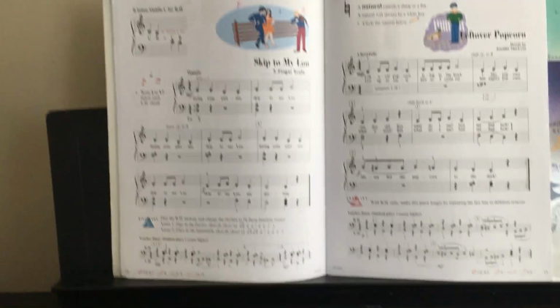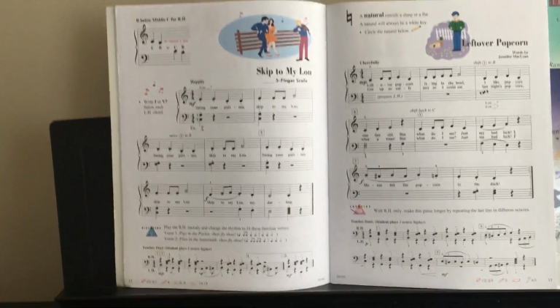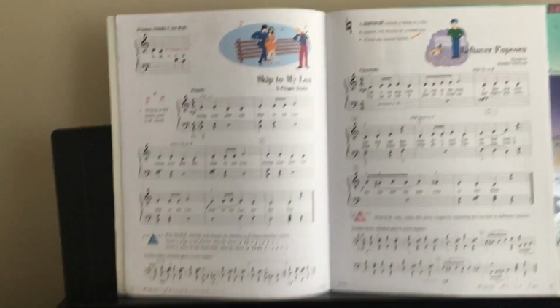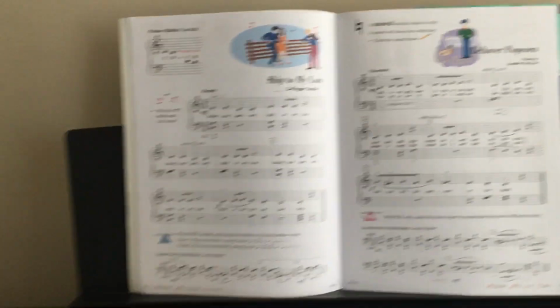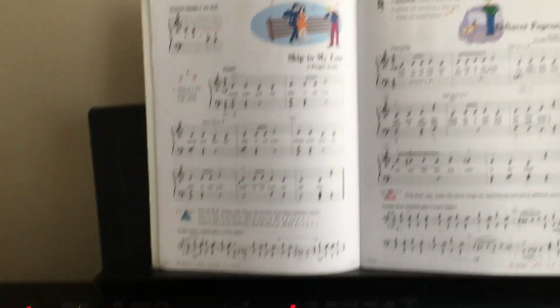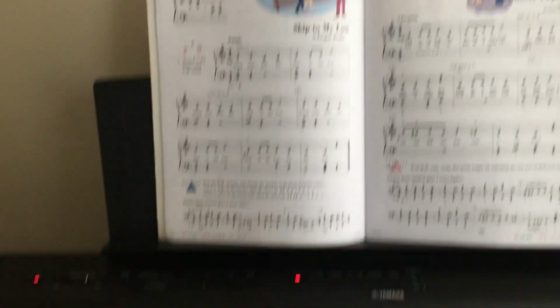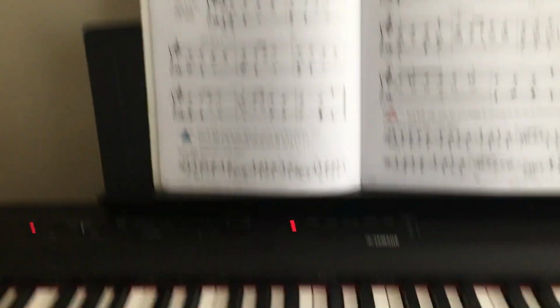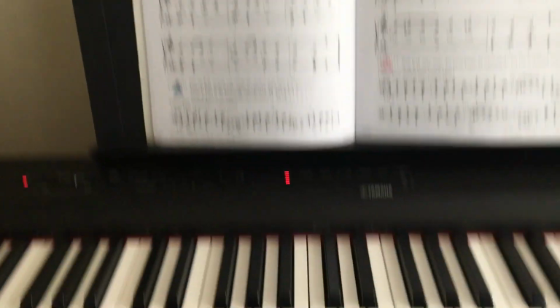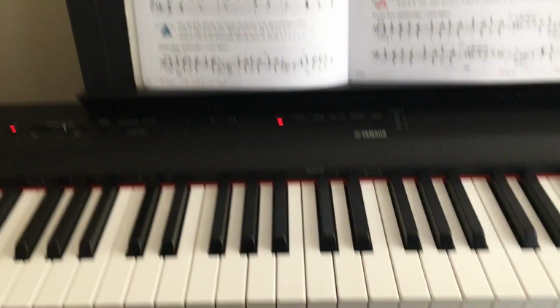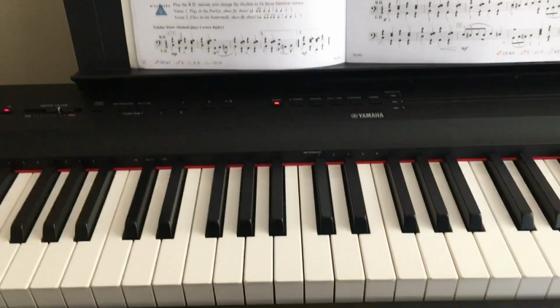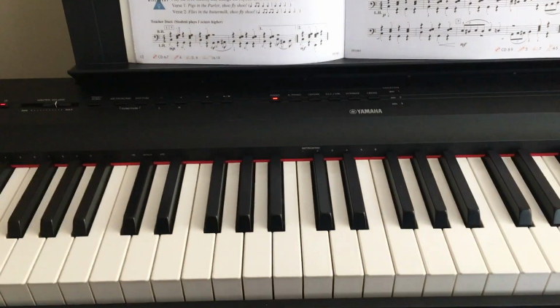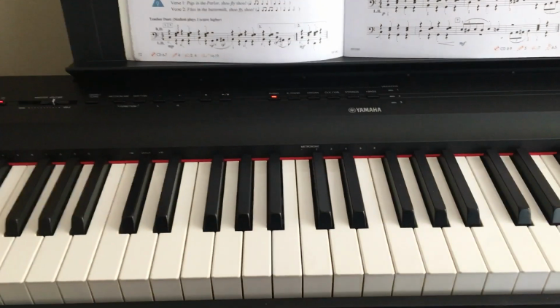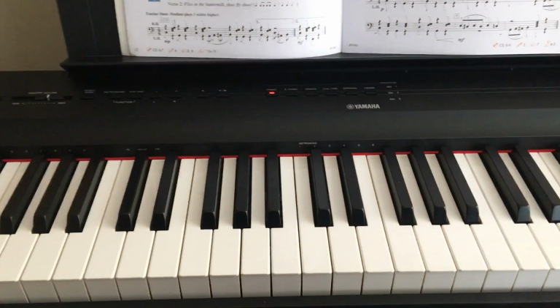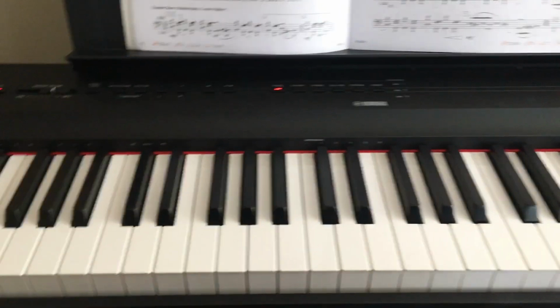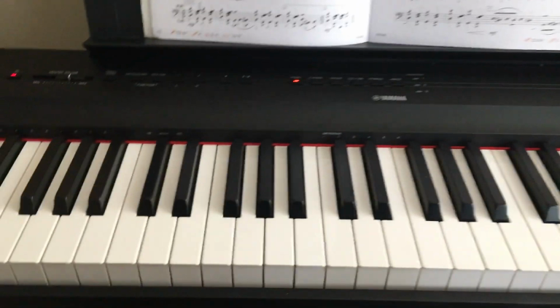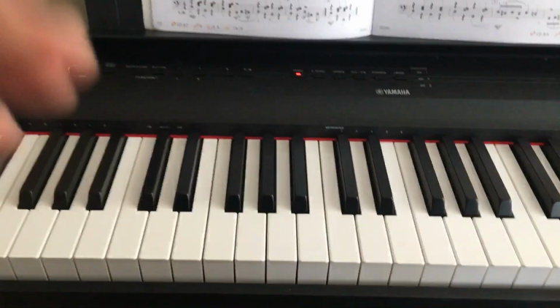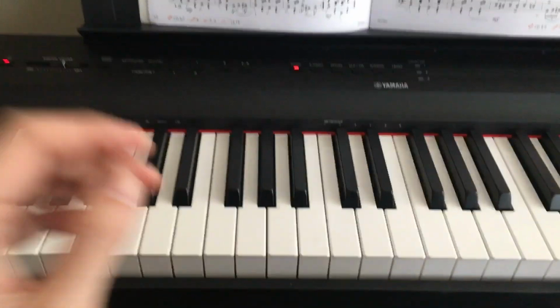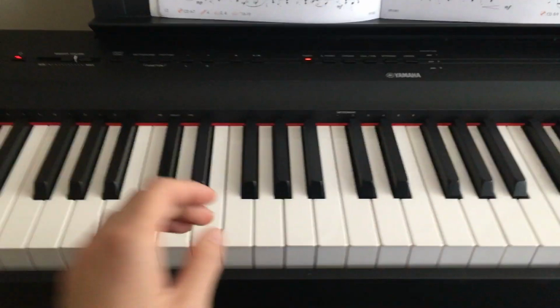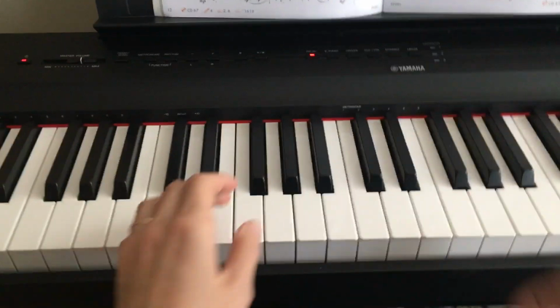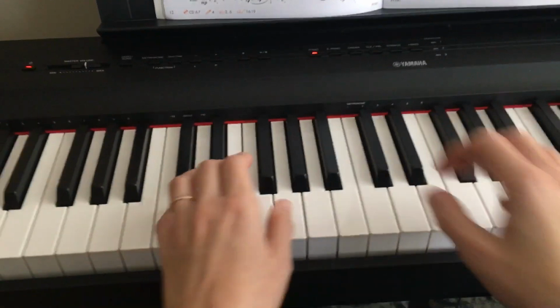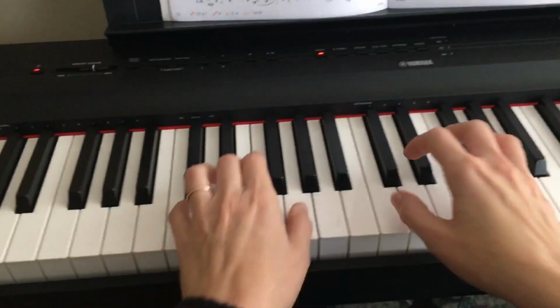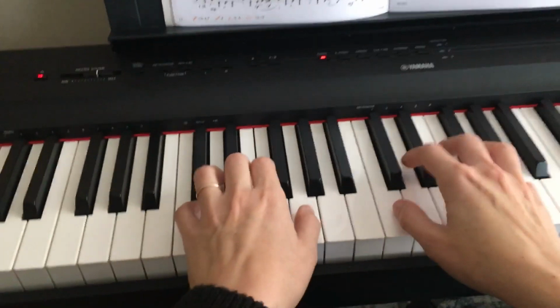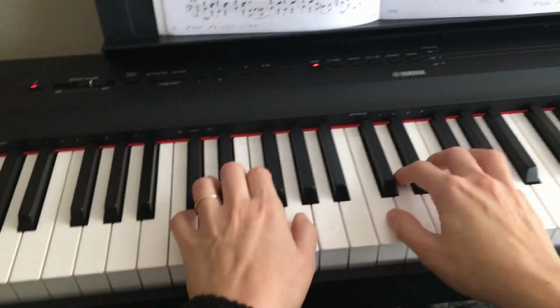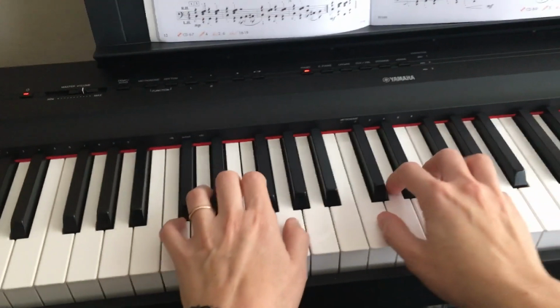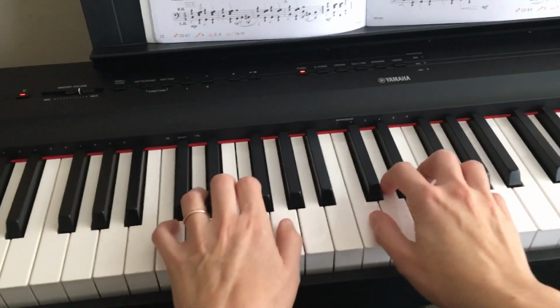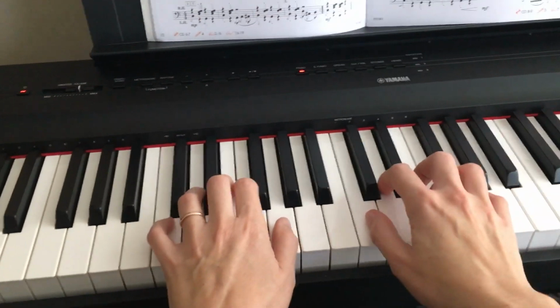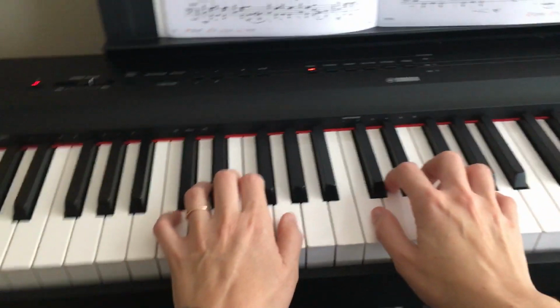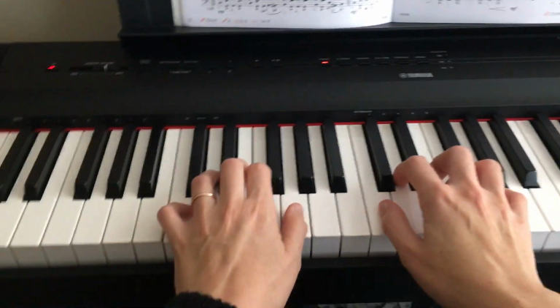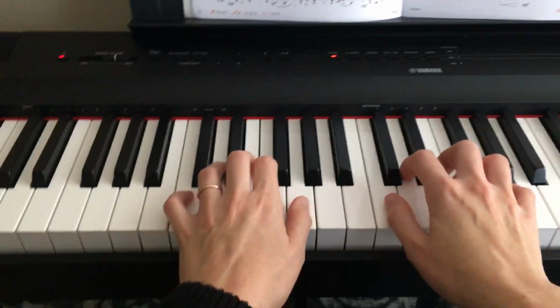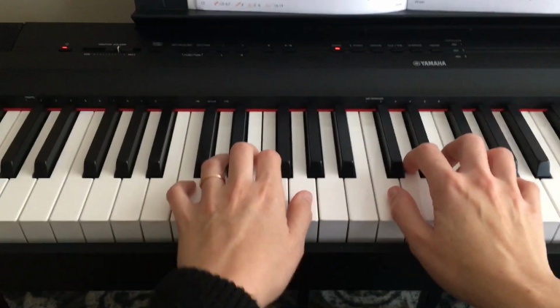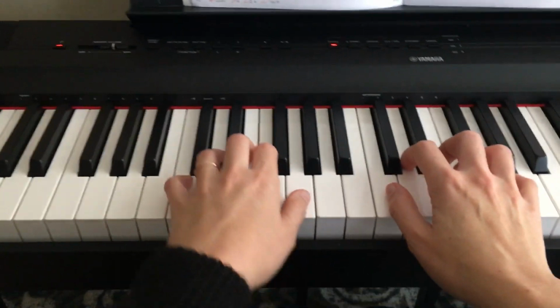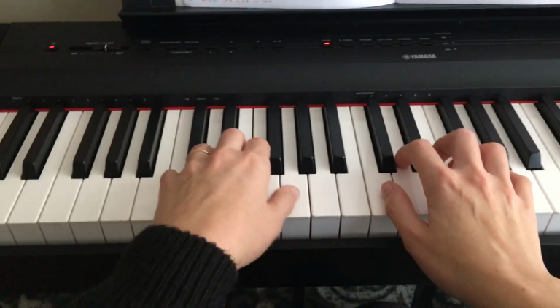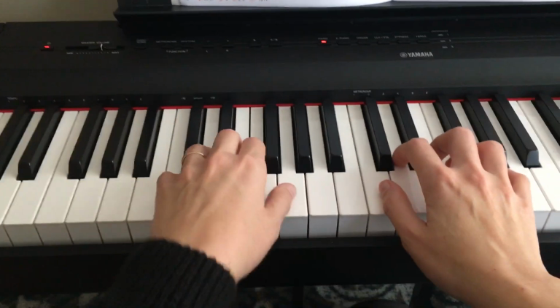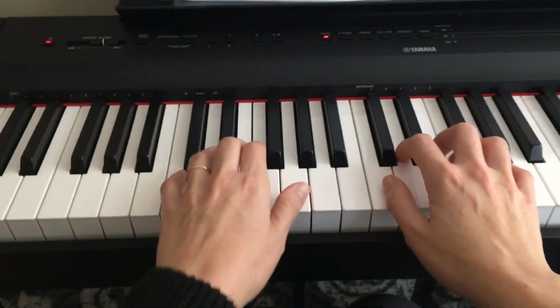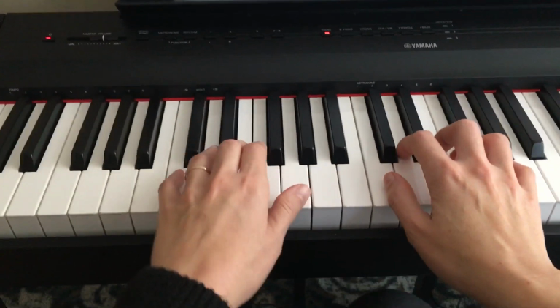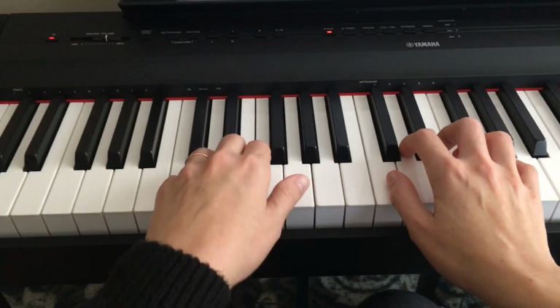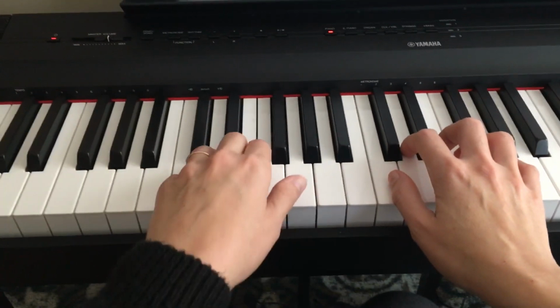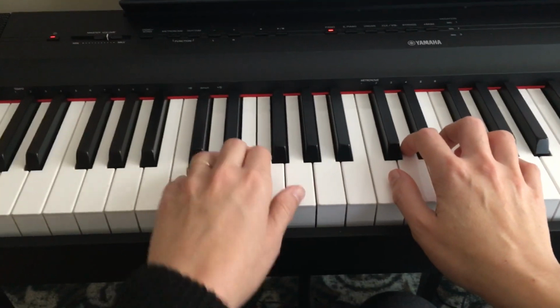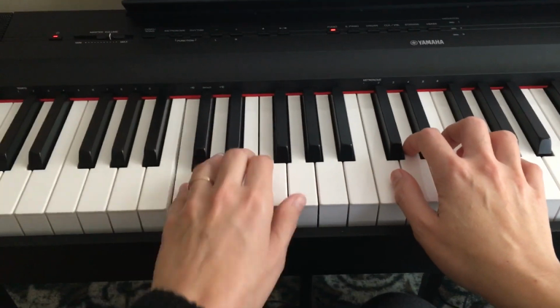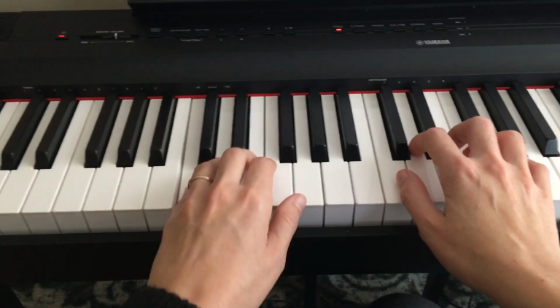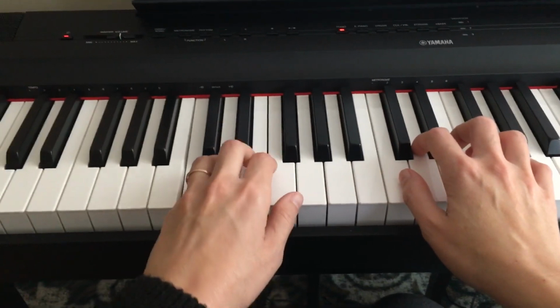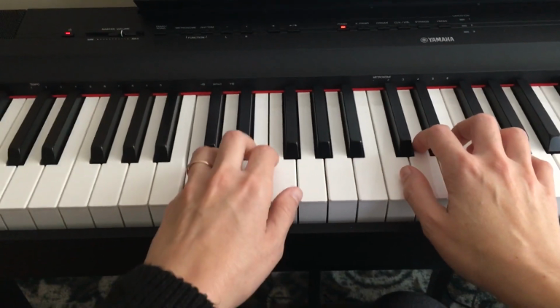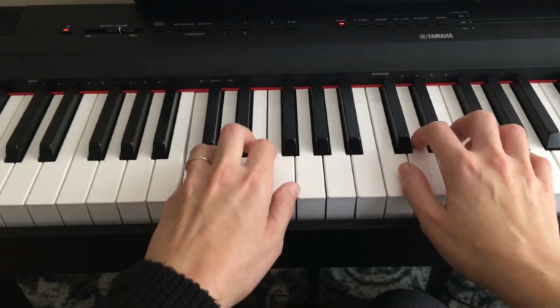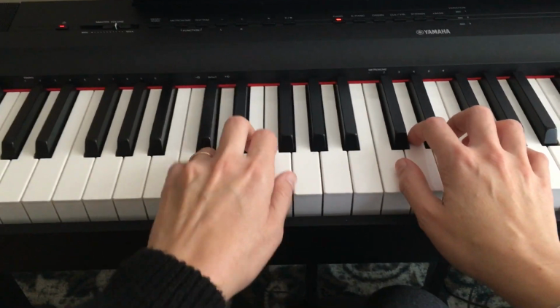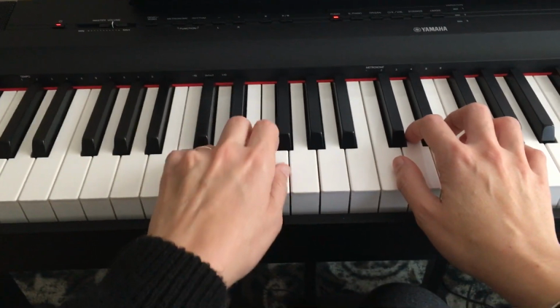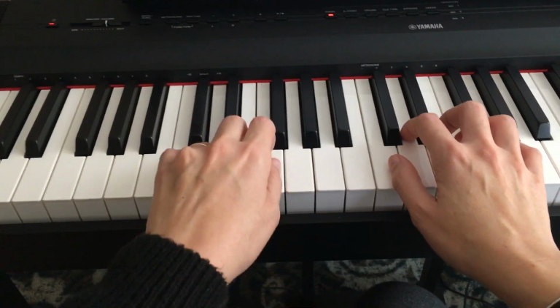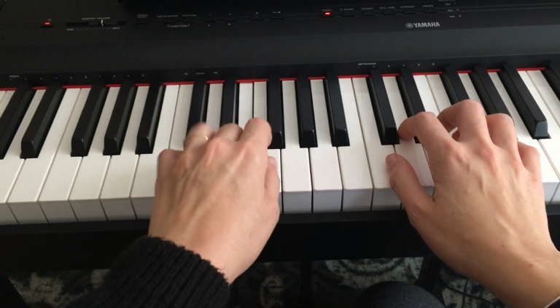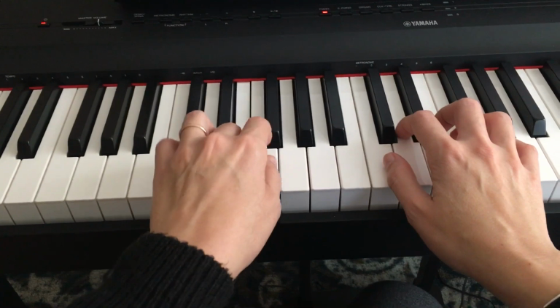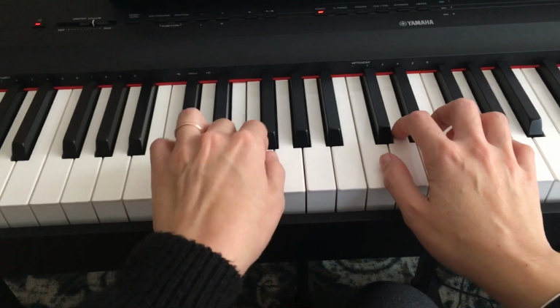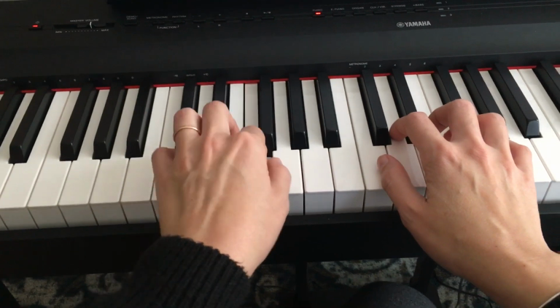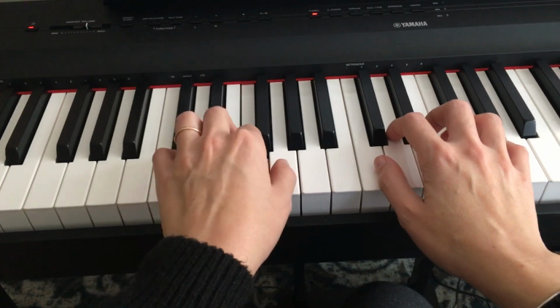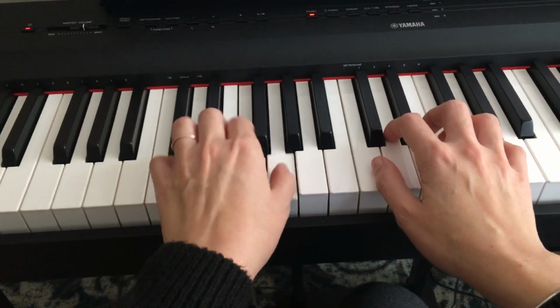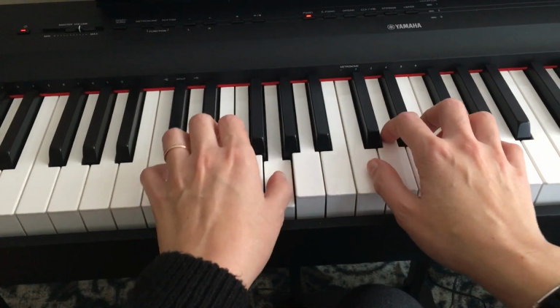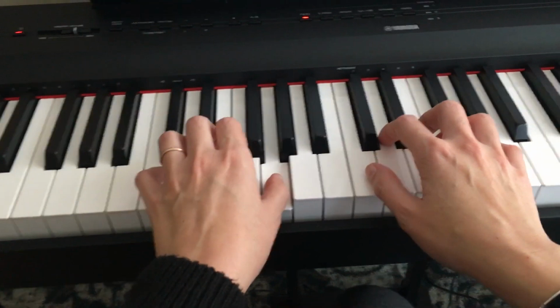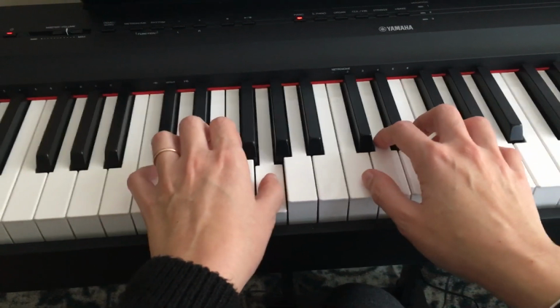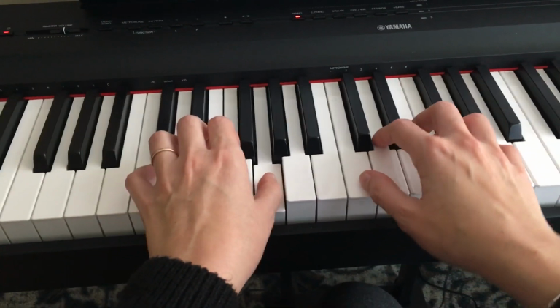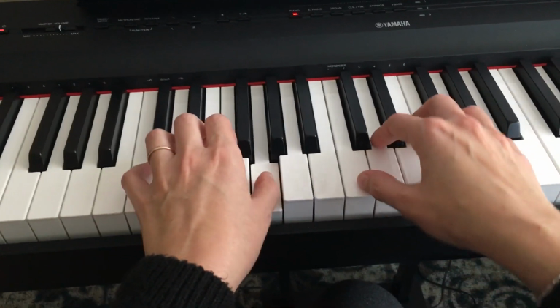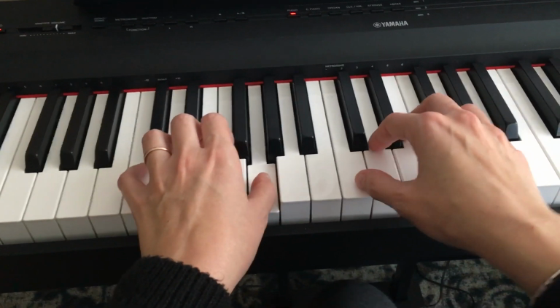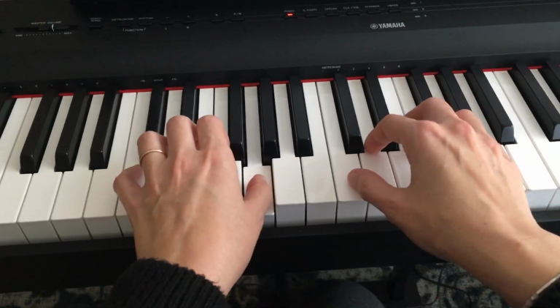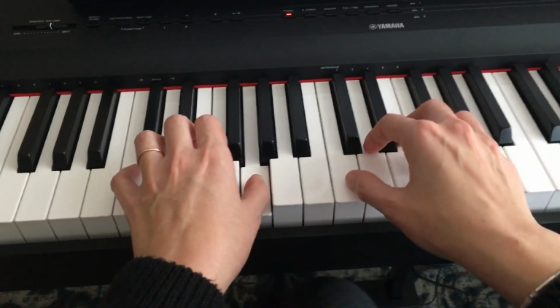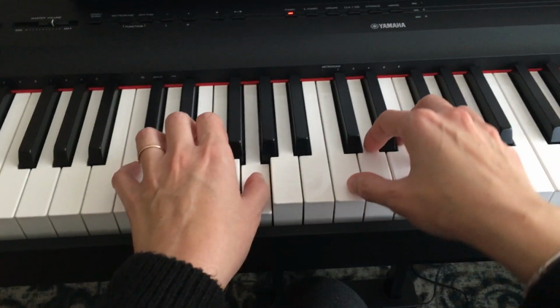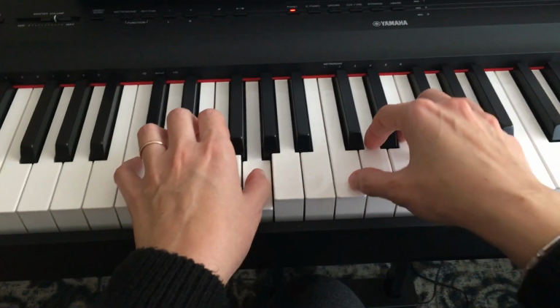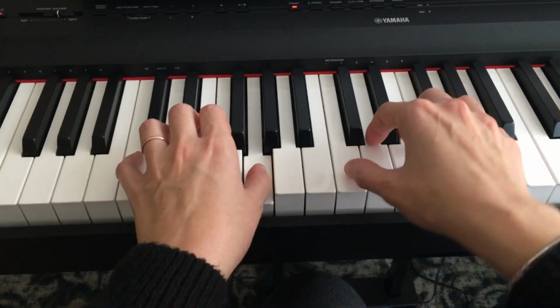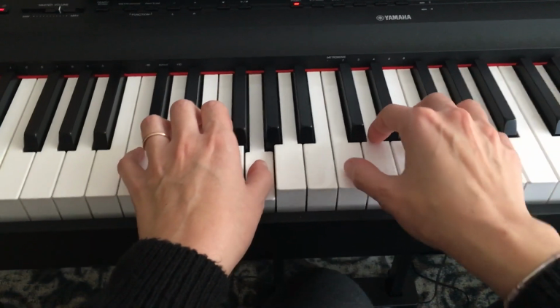Skip to My Lou. Your hand positions are in C, left hand and right hand.